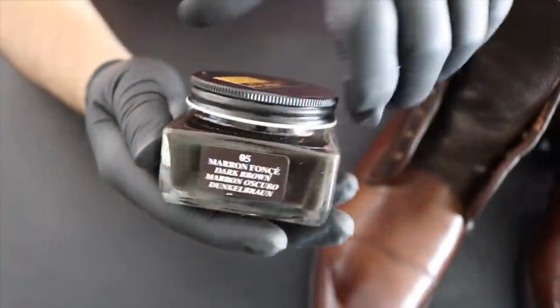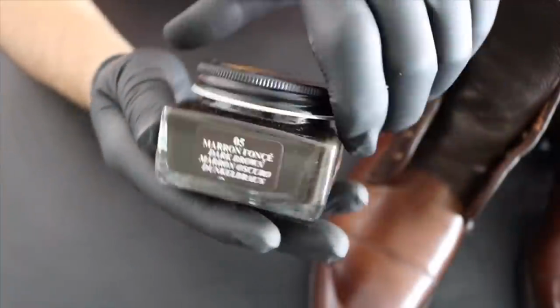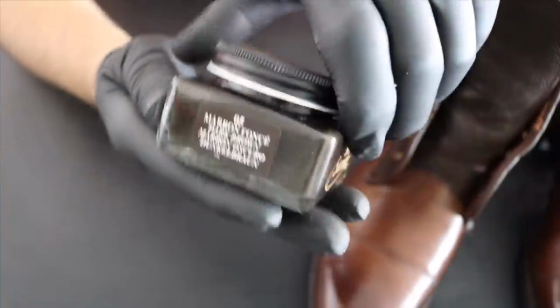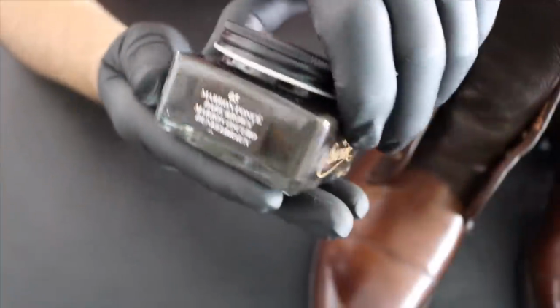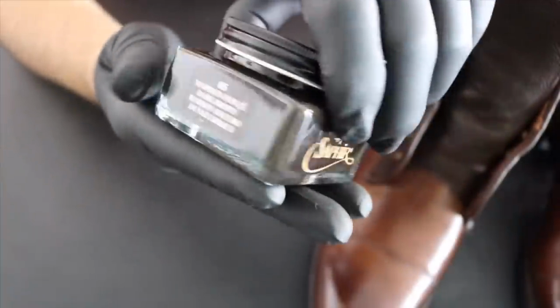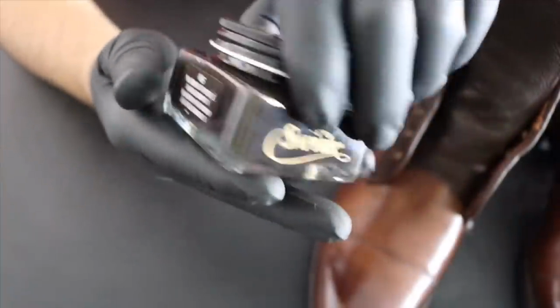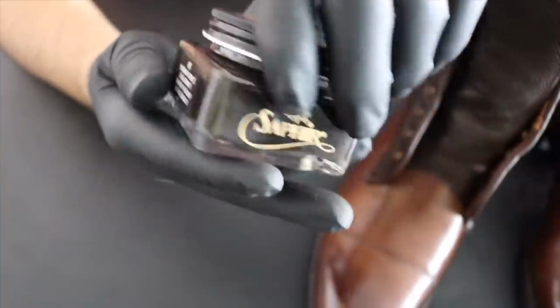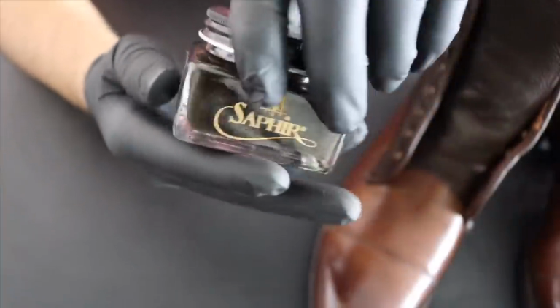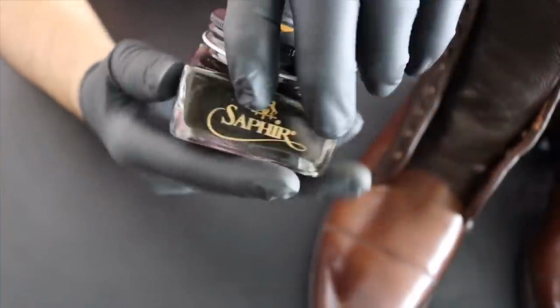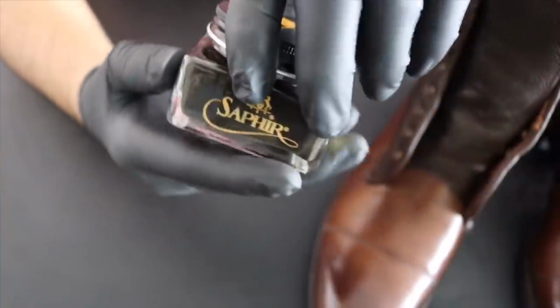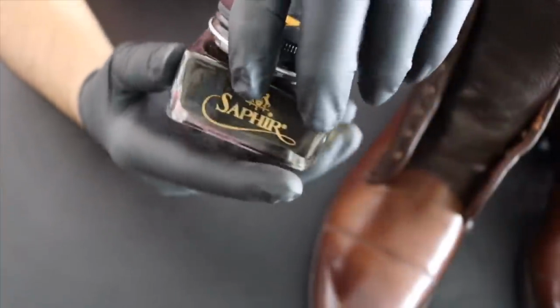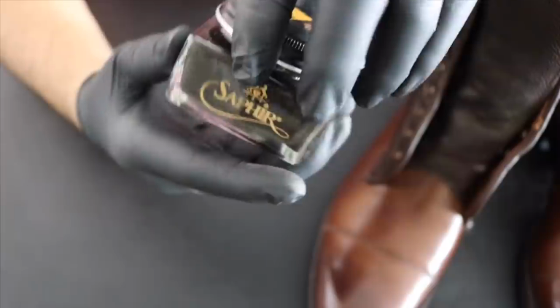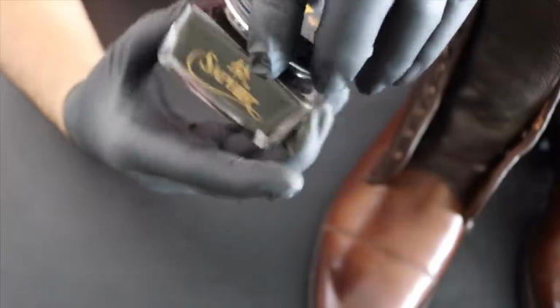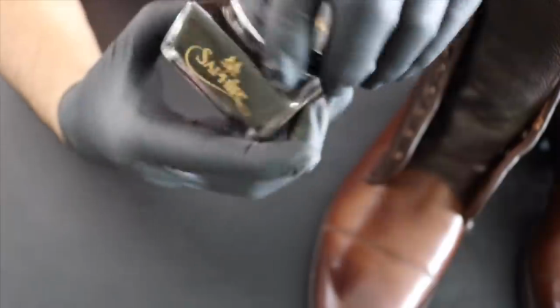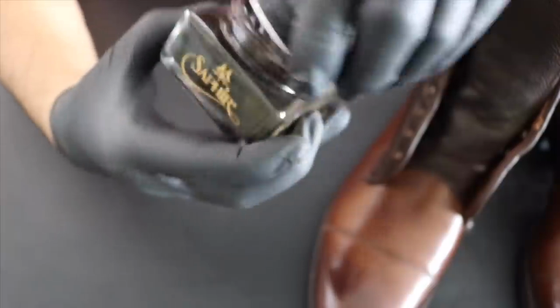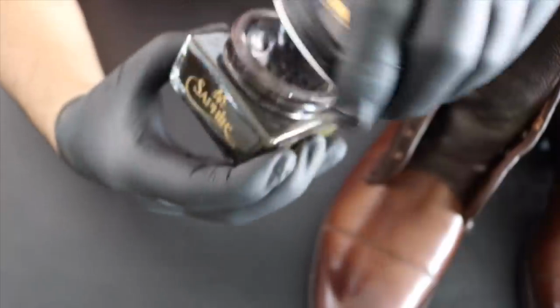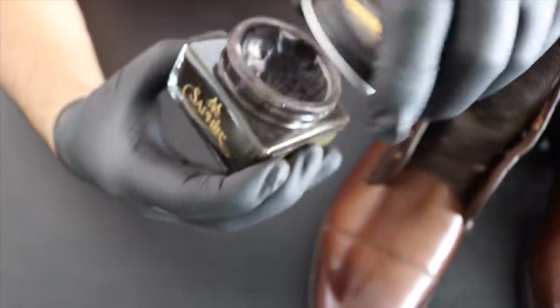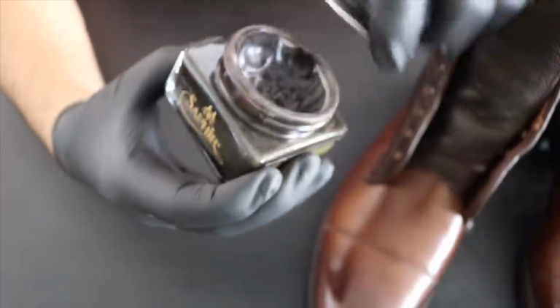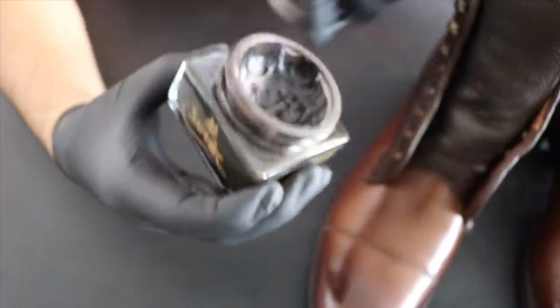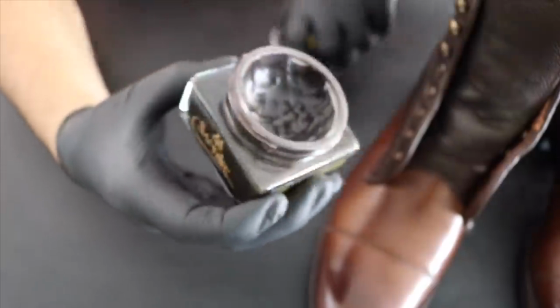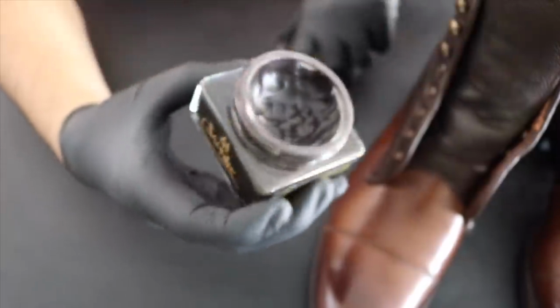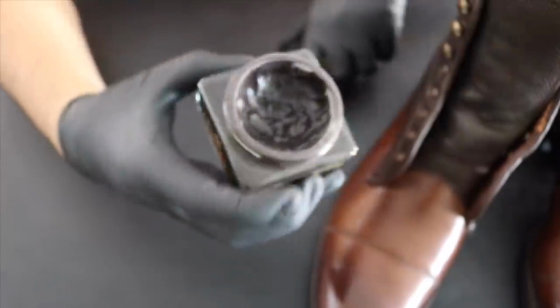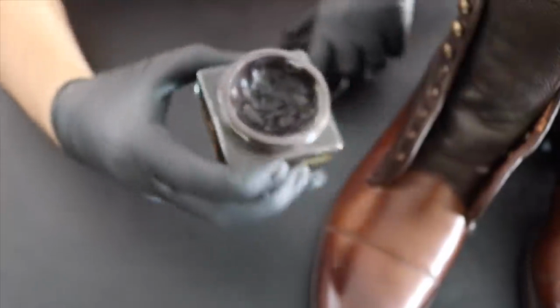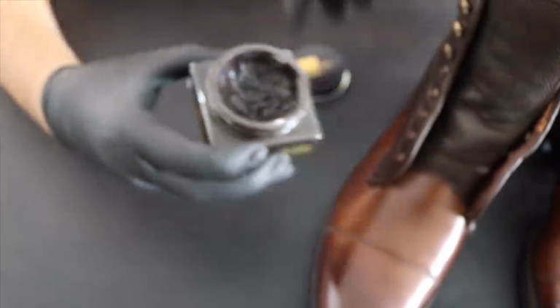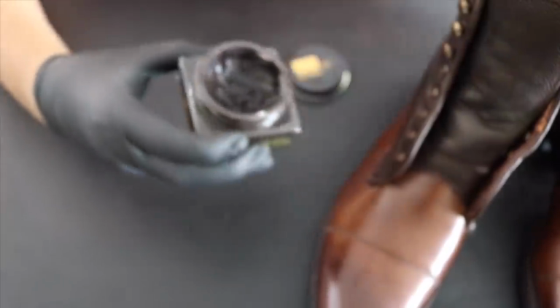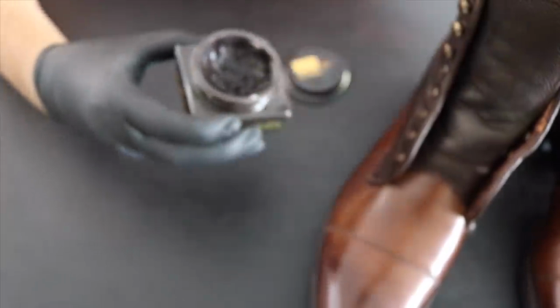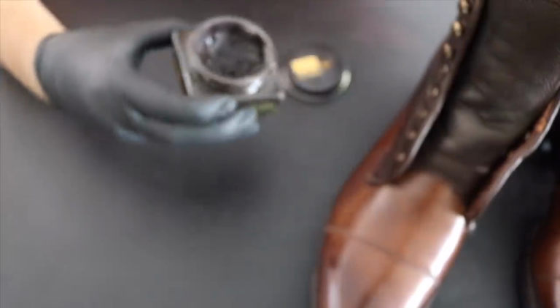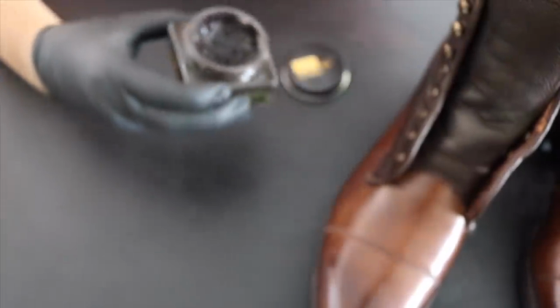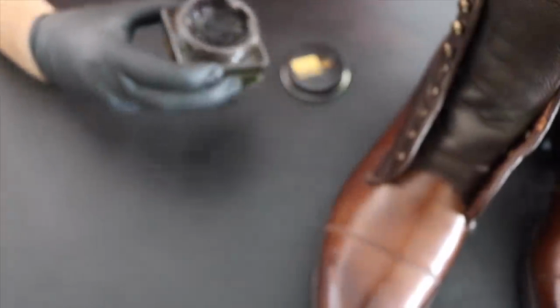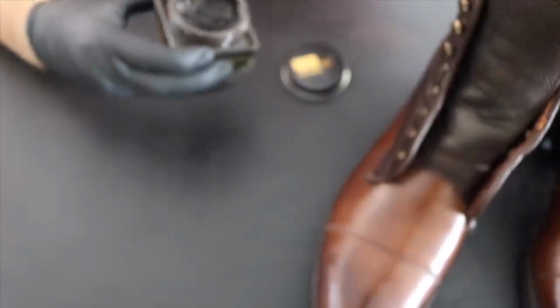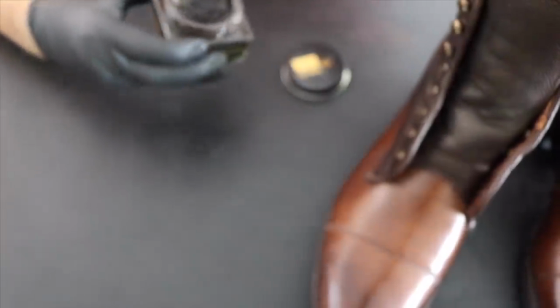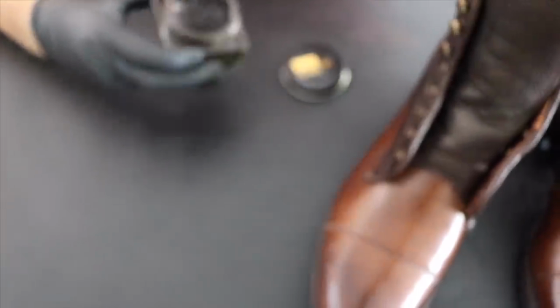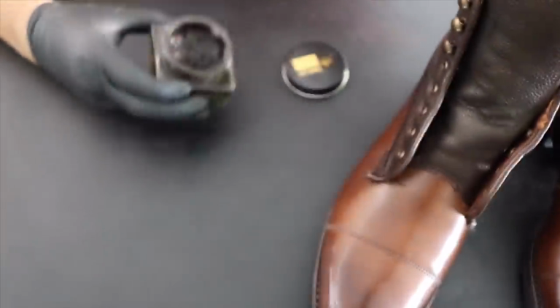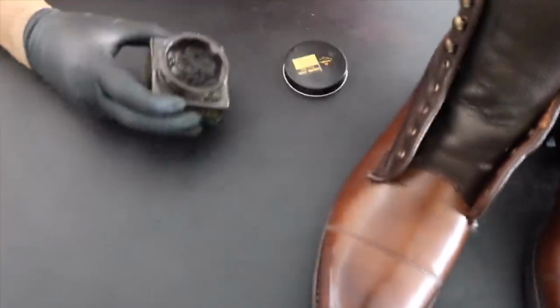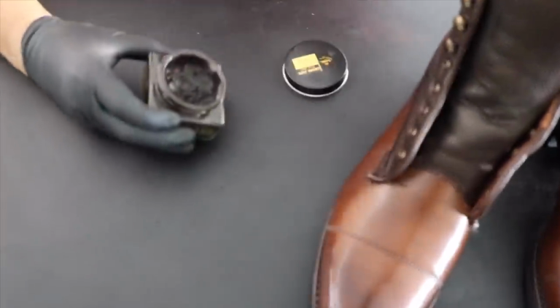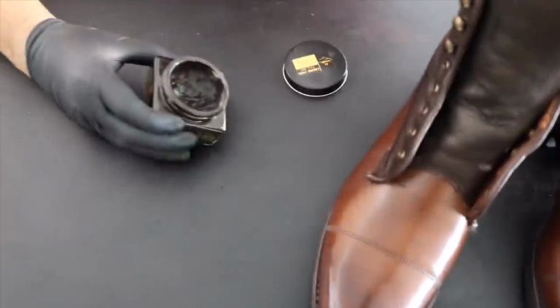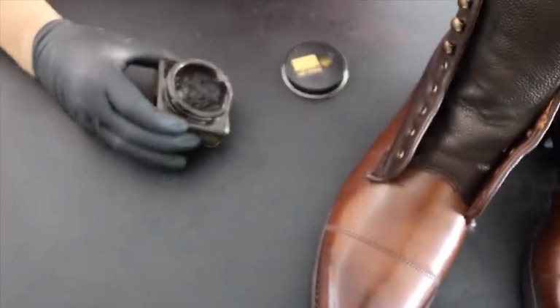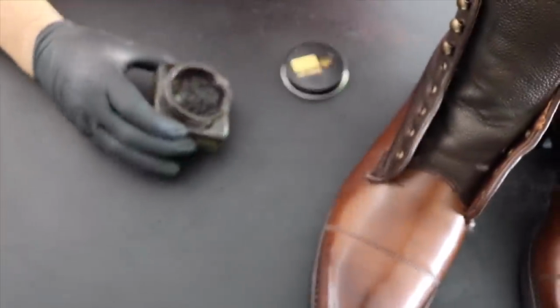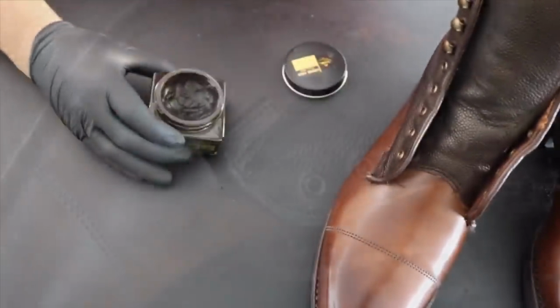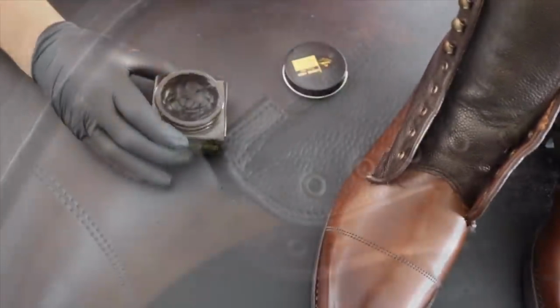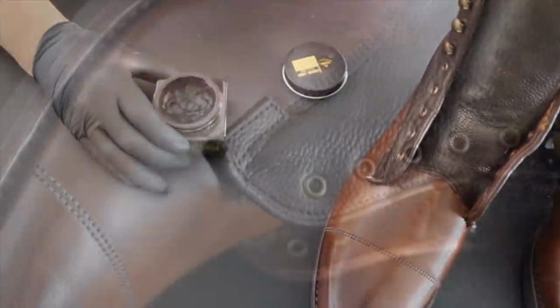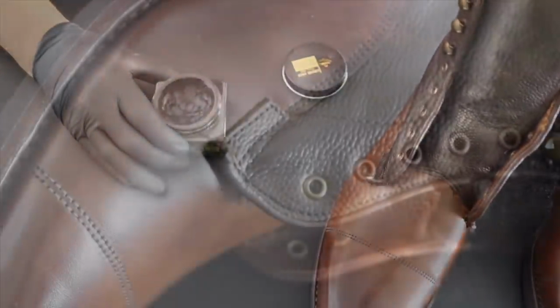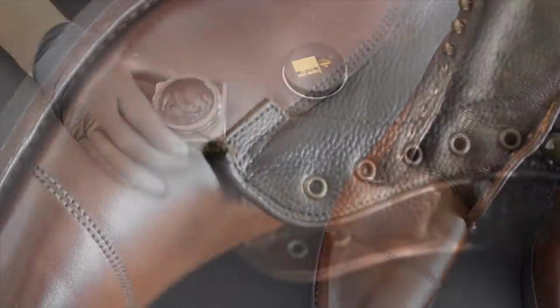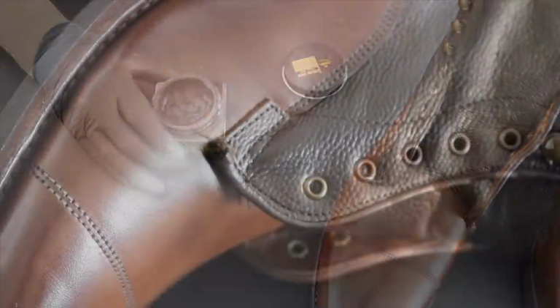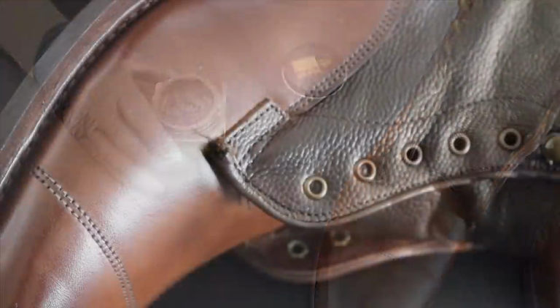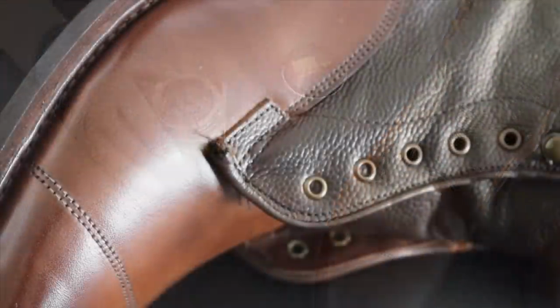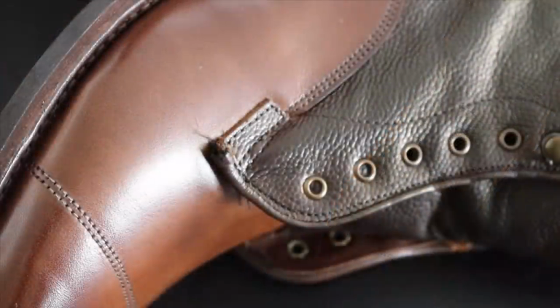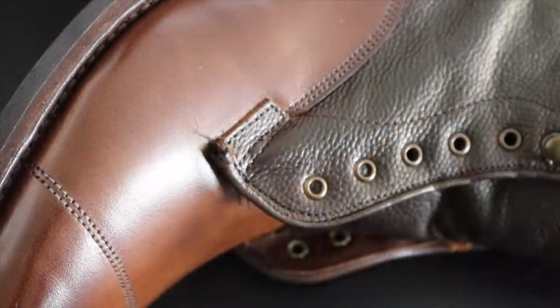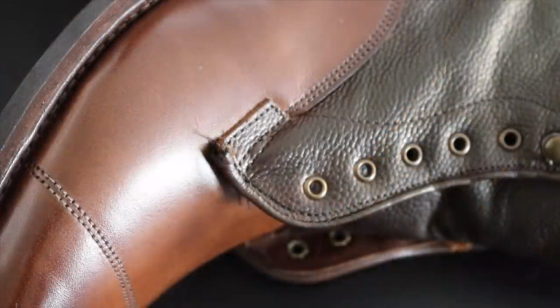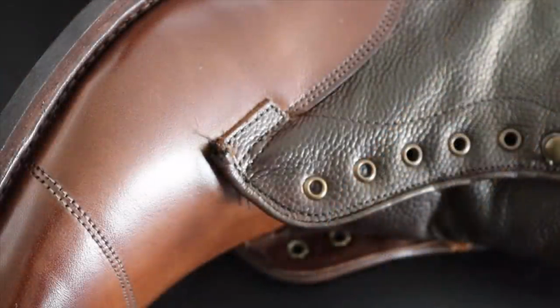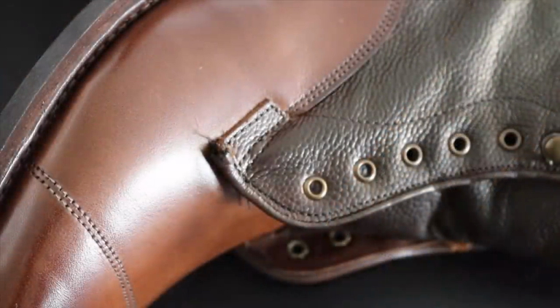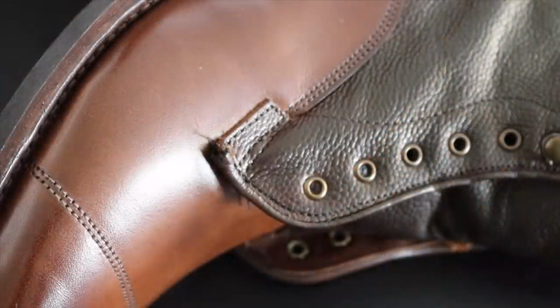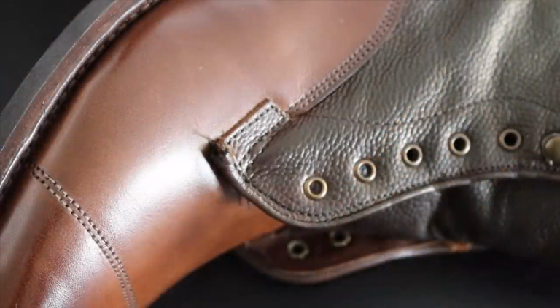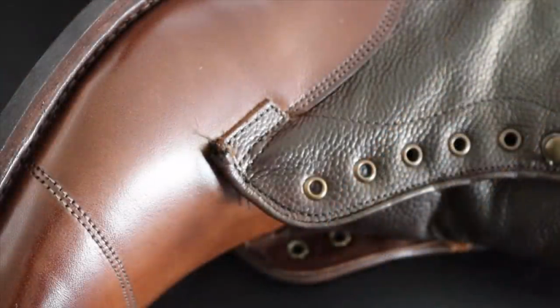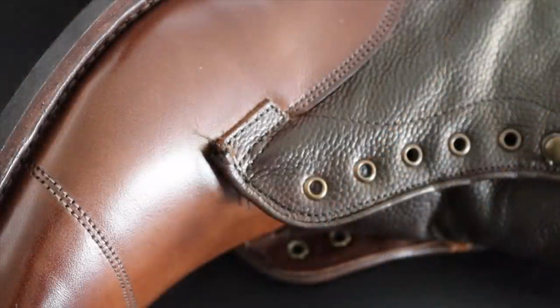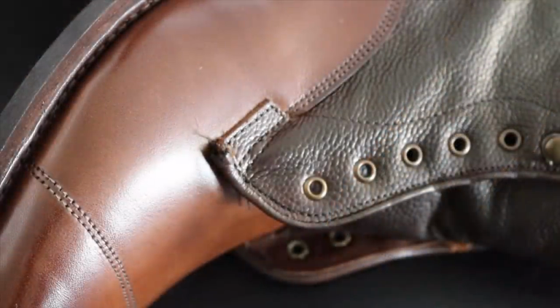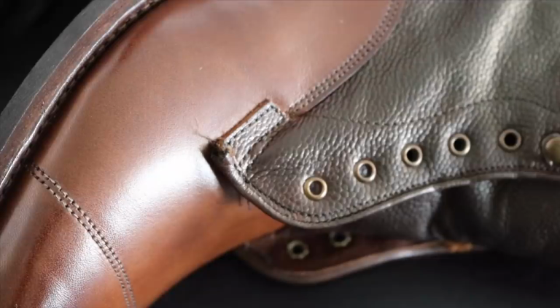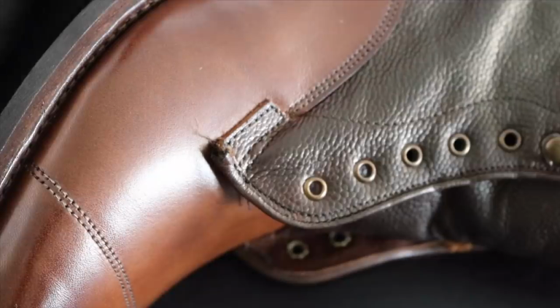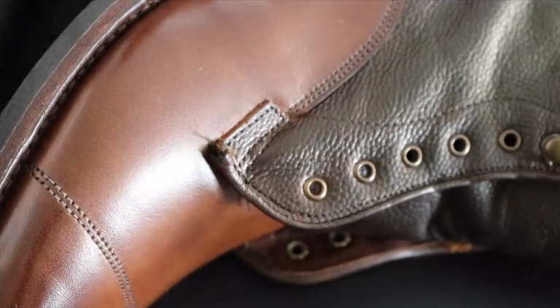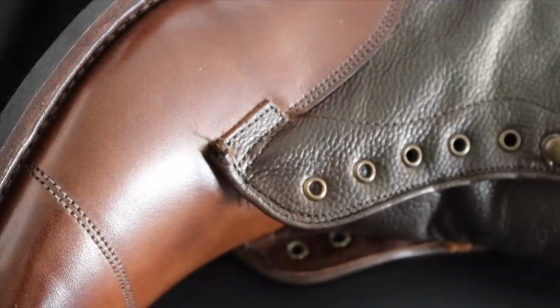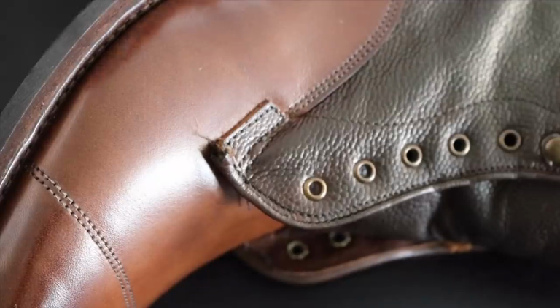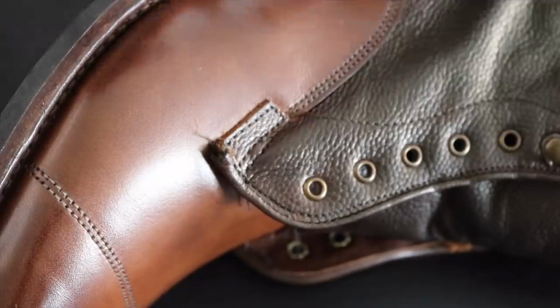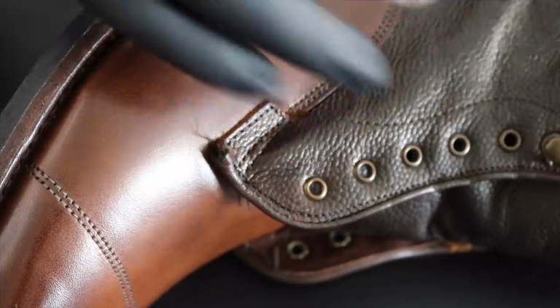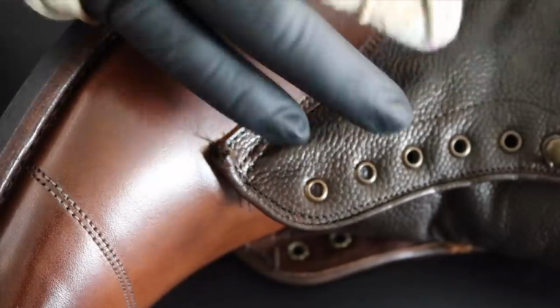Now that the shafts have completely cured overnight, I'm using dark brown polish to add a nice shine so everything comes together perfectly.